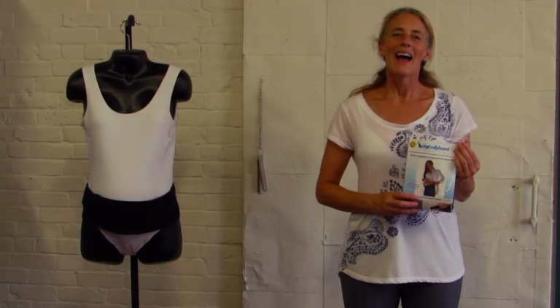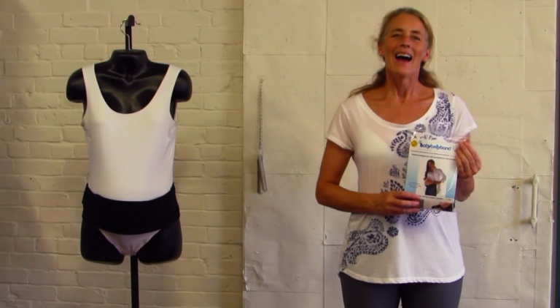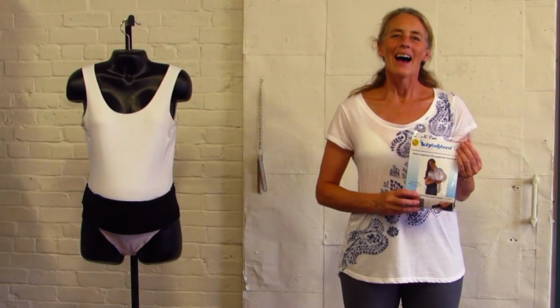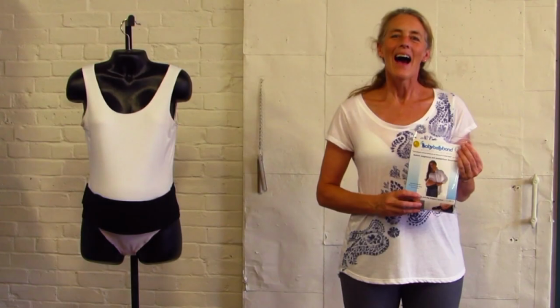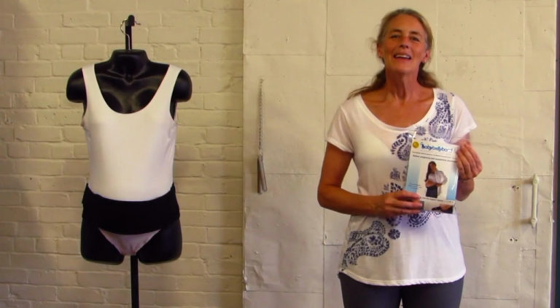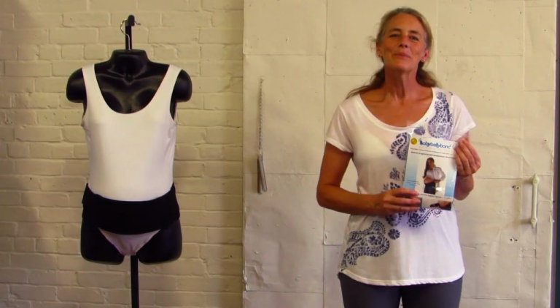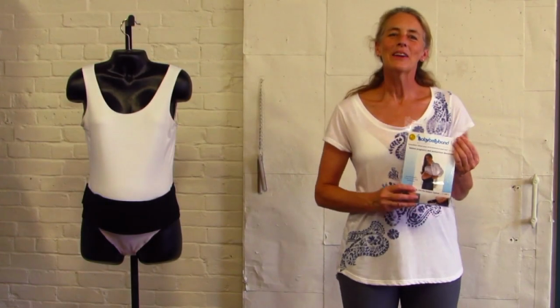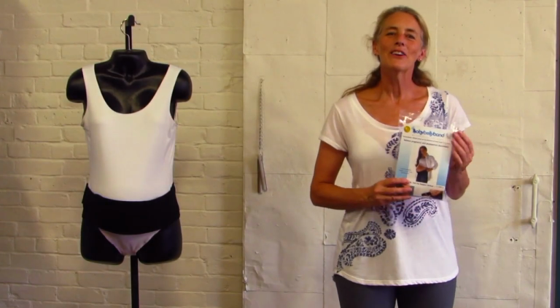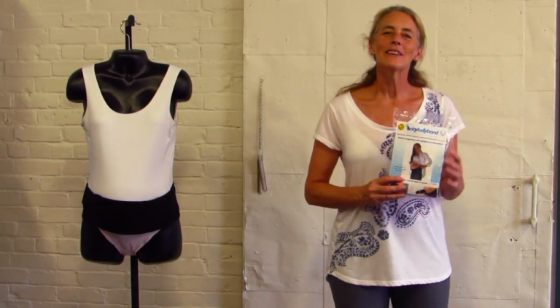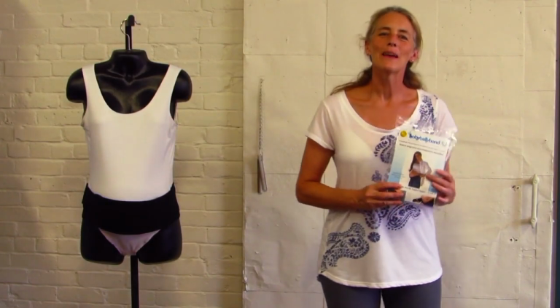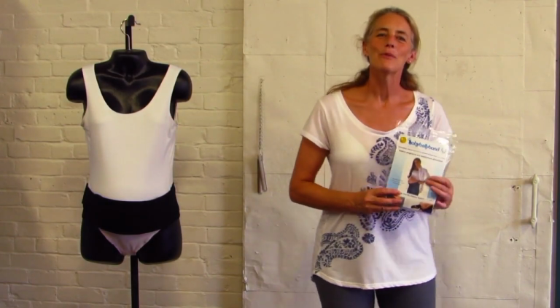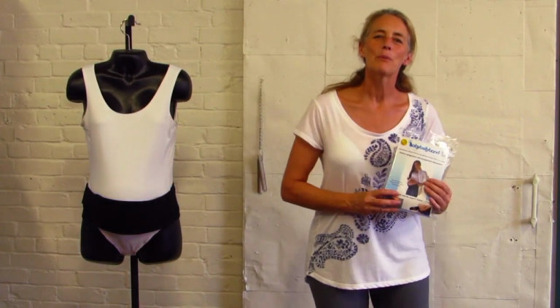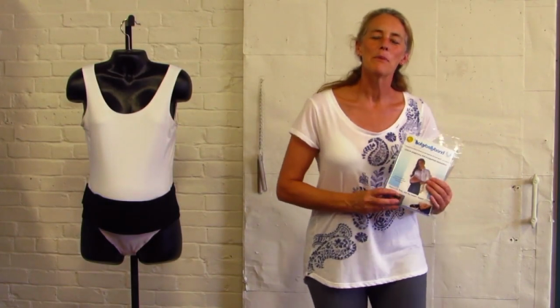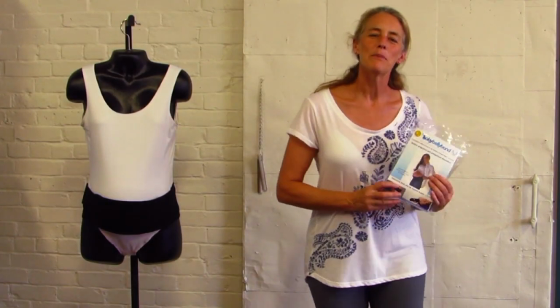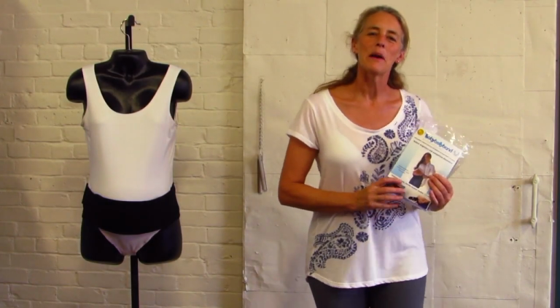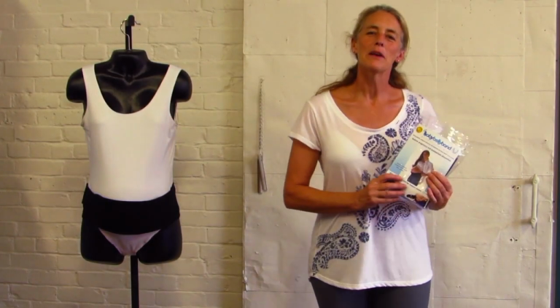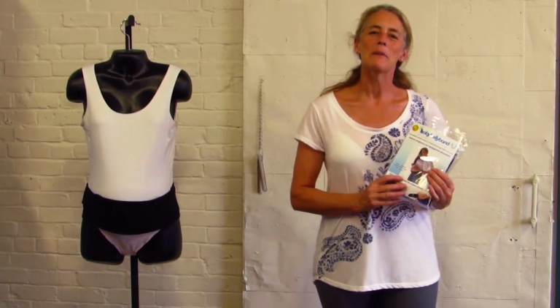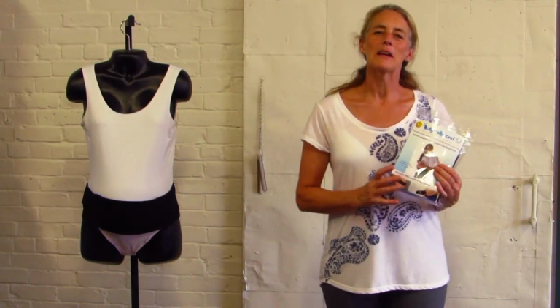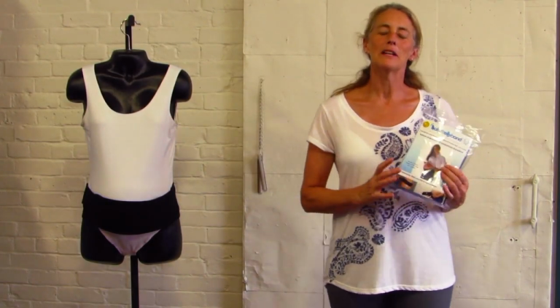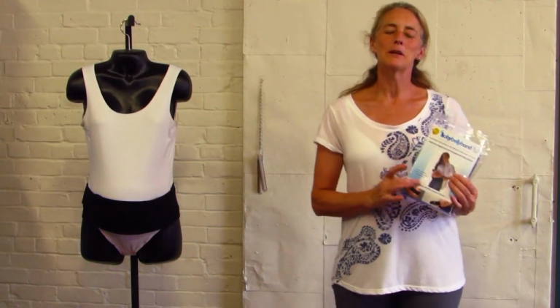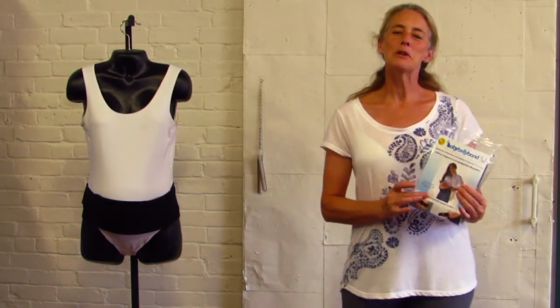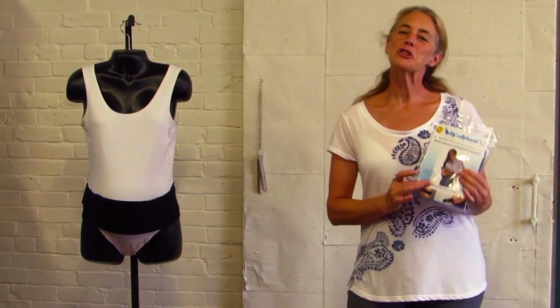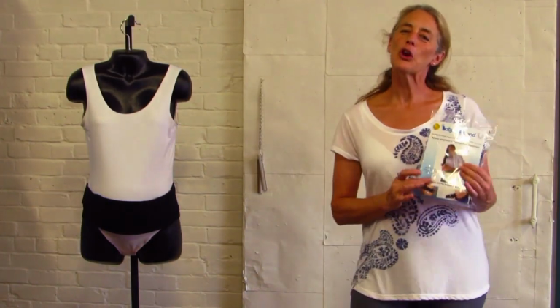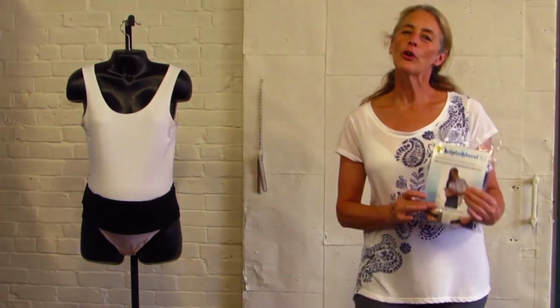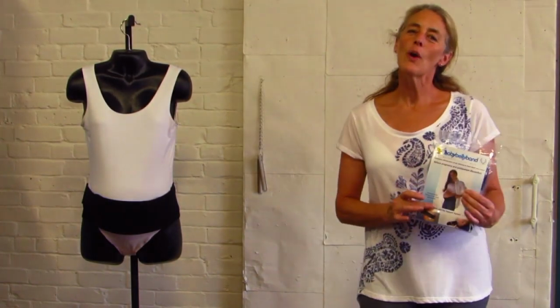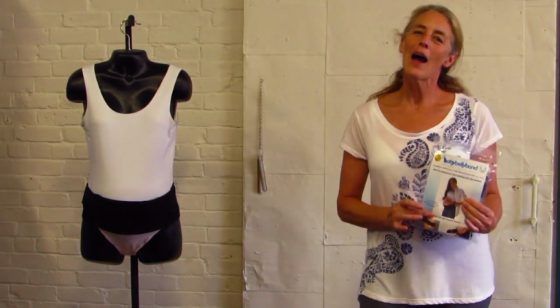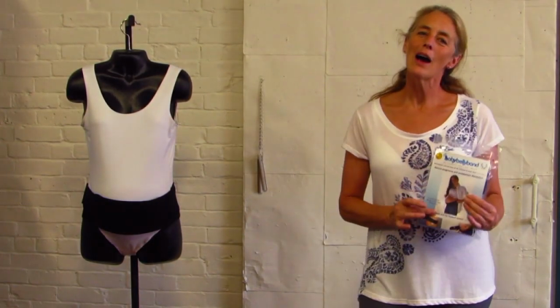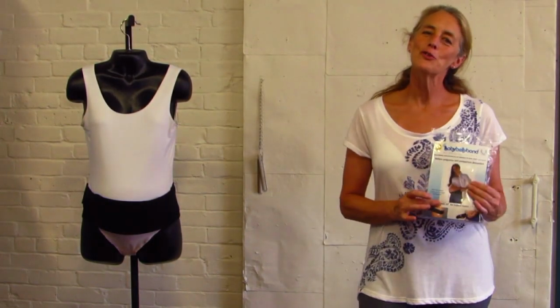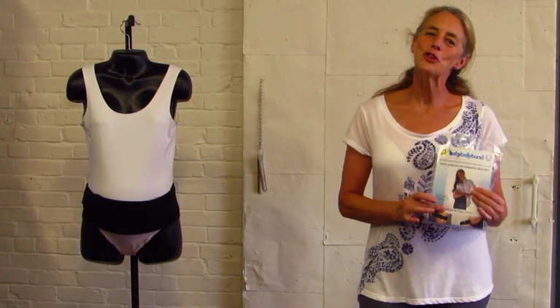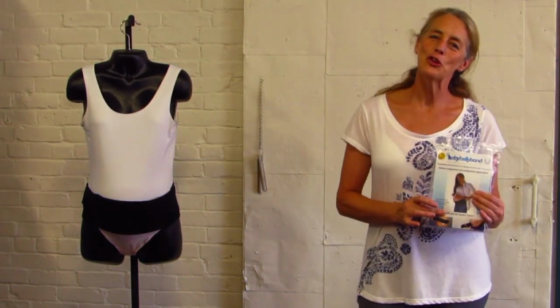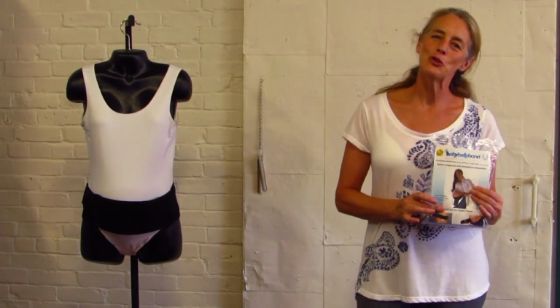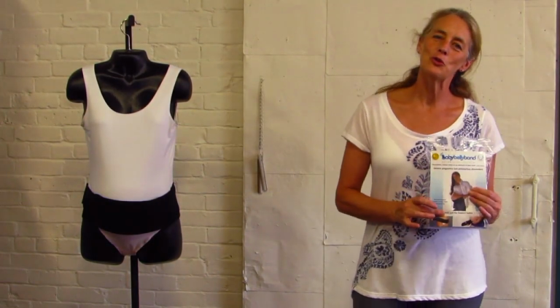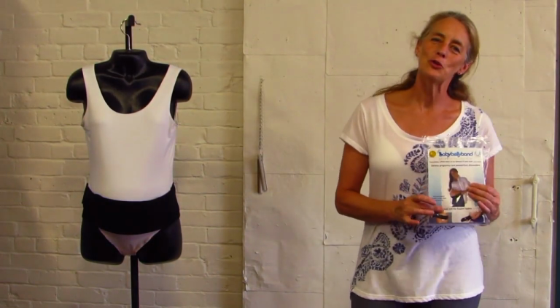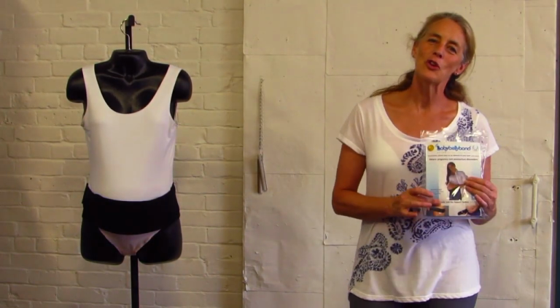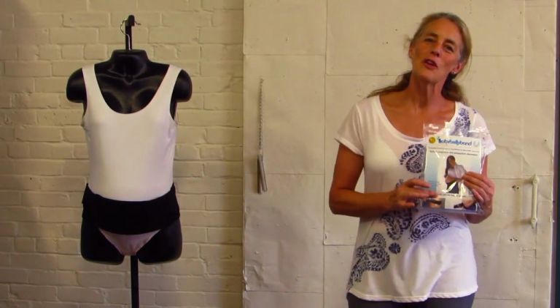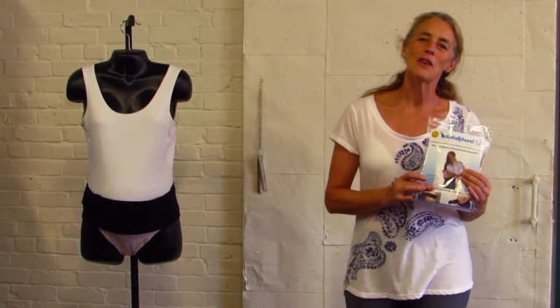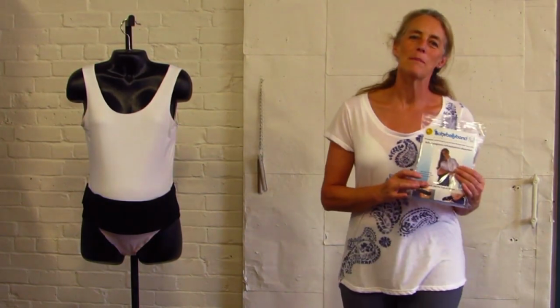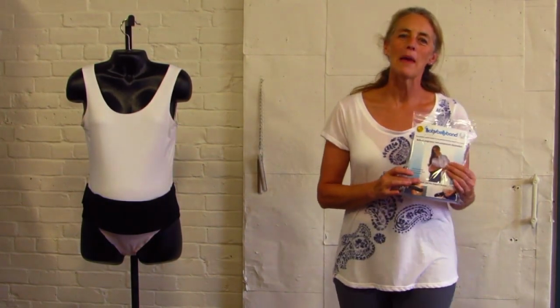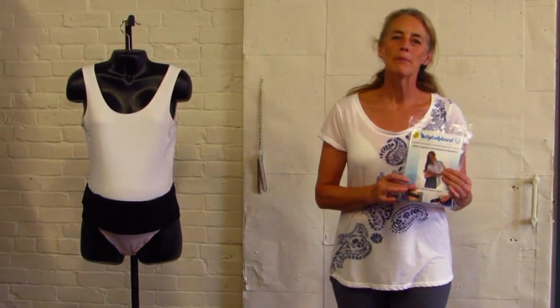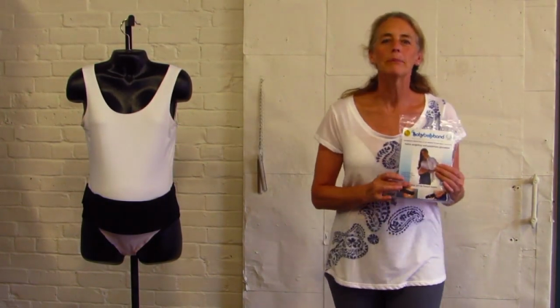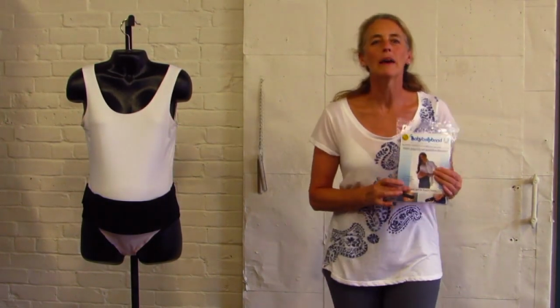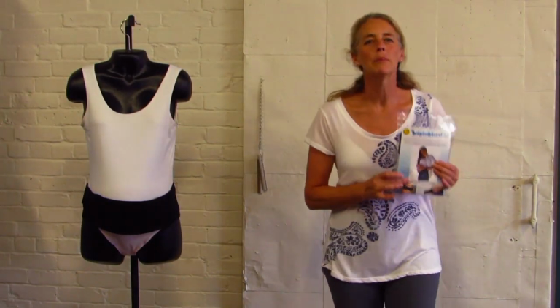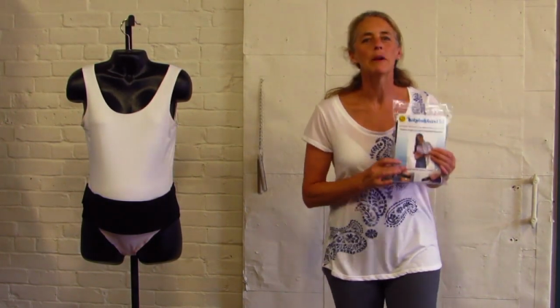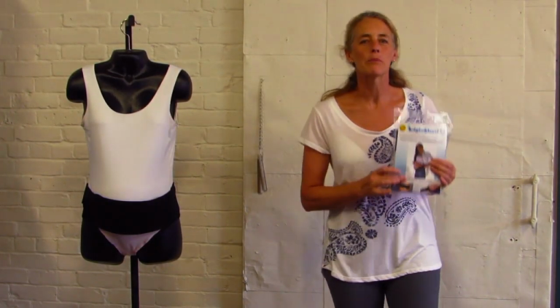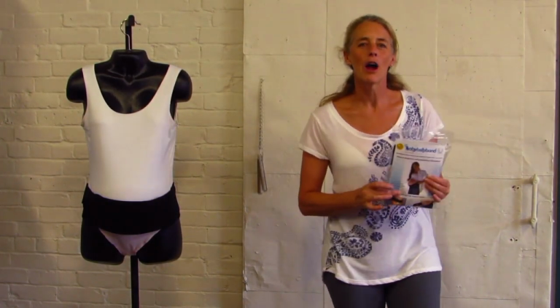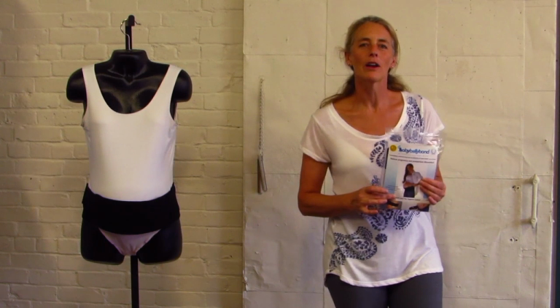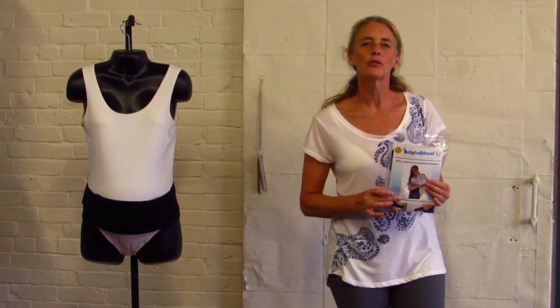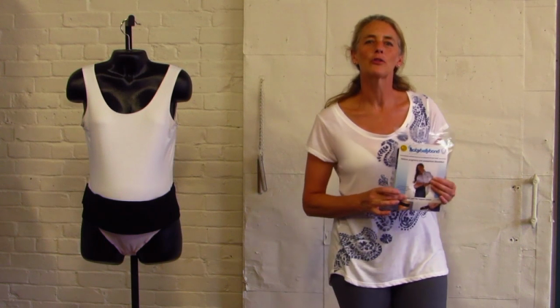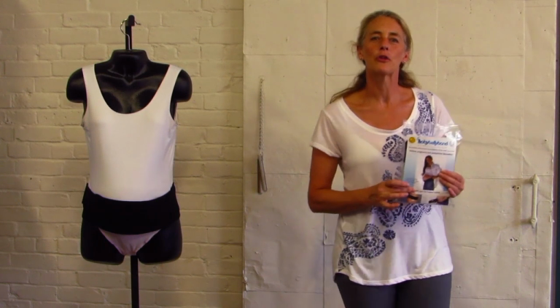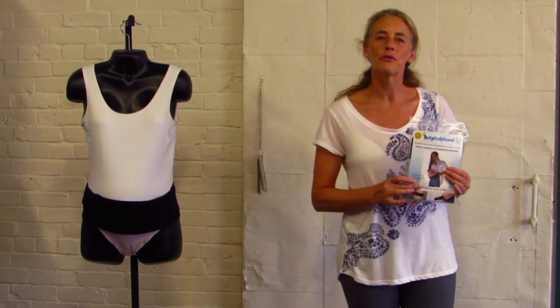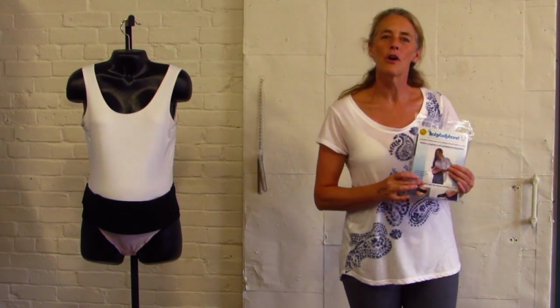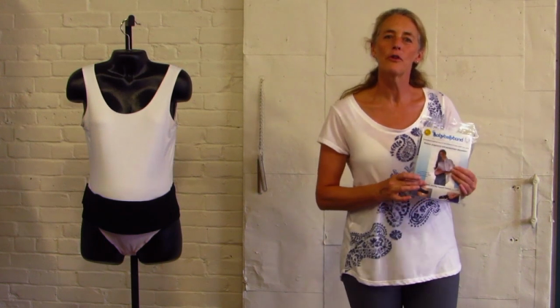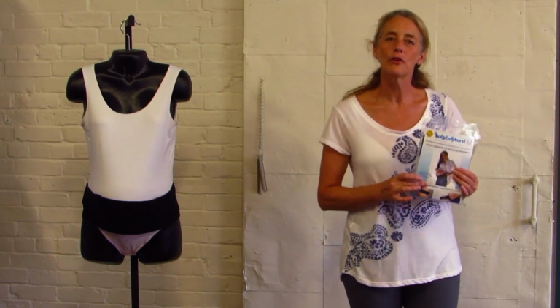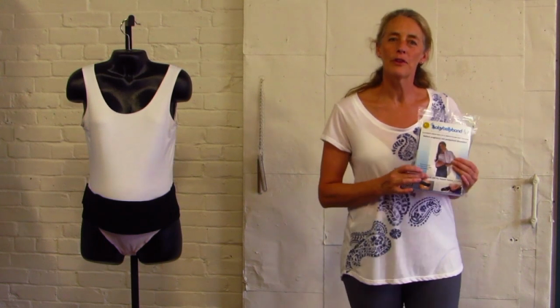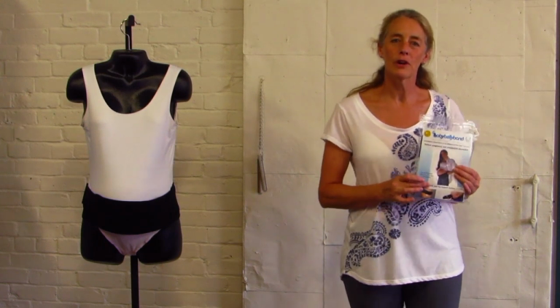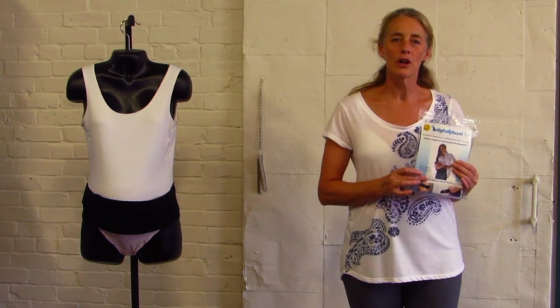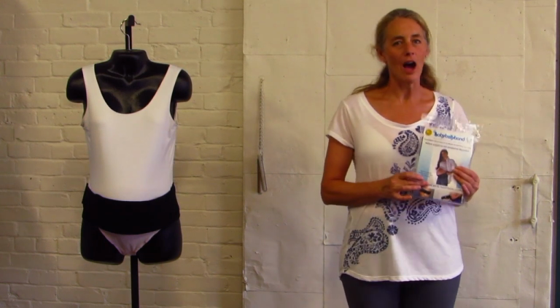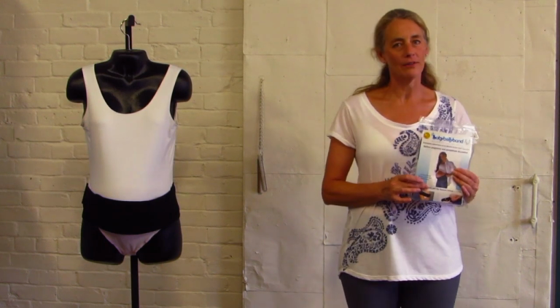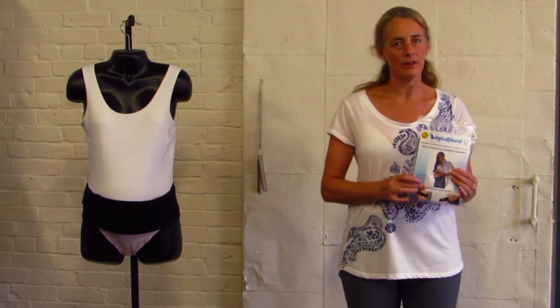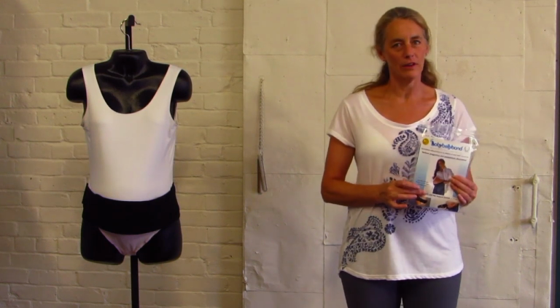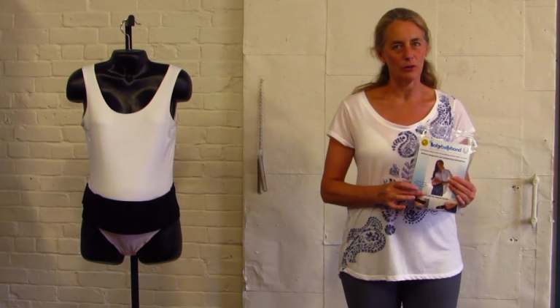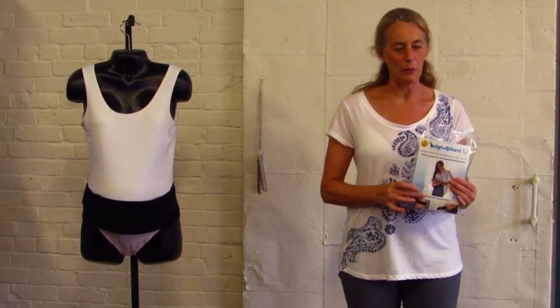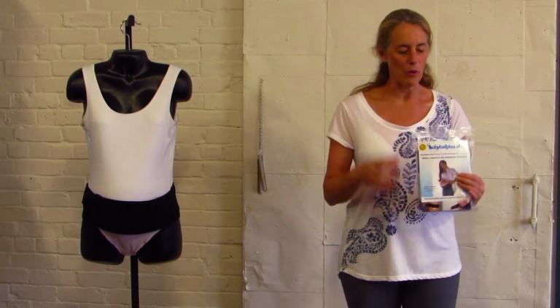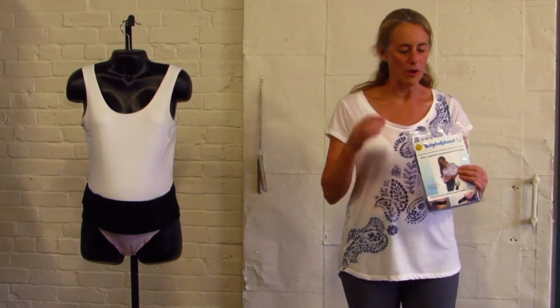Hi, I'm Caroline with Baby Belly Band, and I'm going to show you how to use the Baby Belly Band products for vulvar varicosity support.